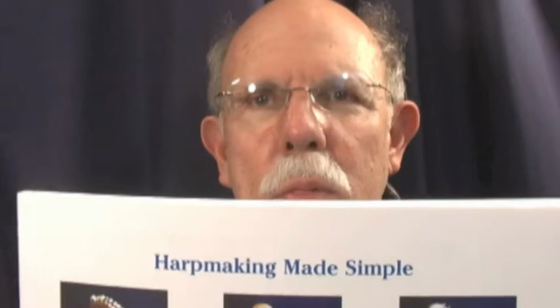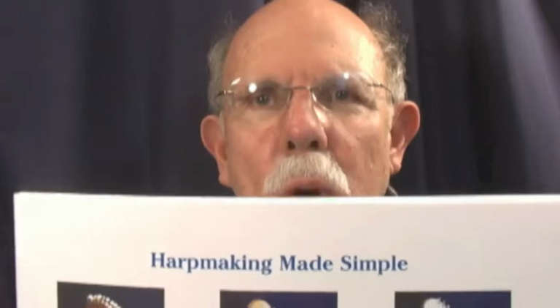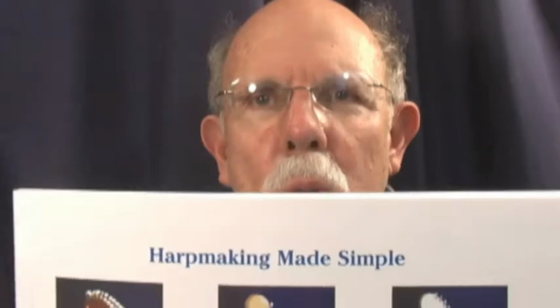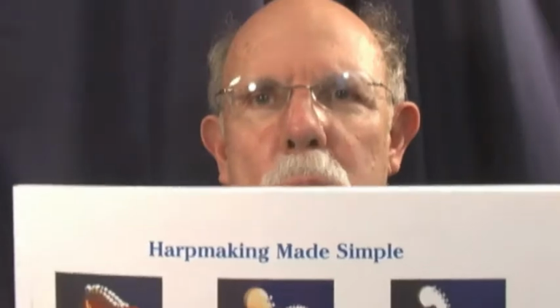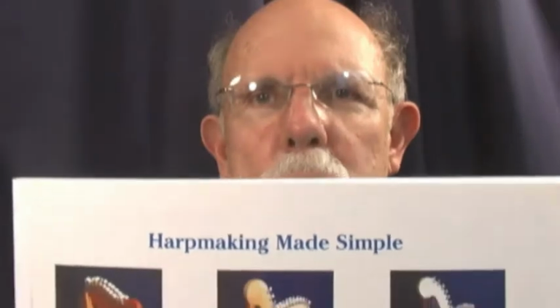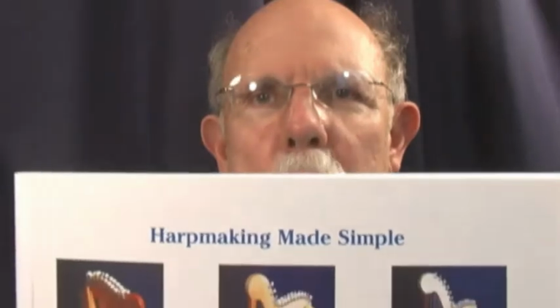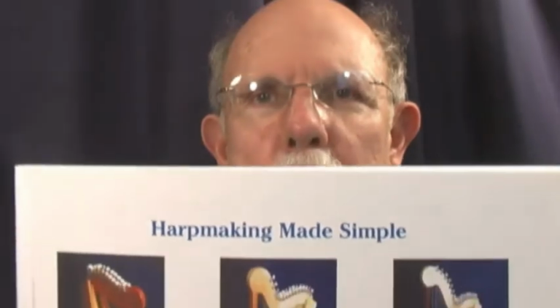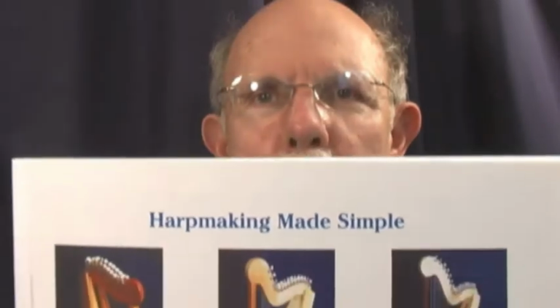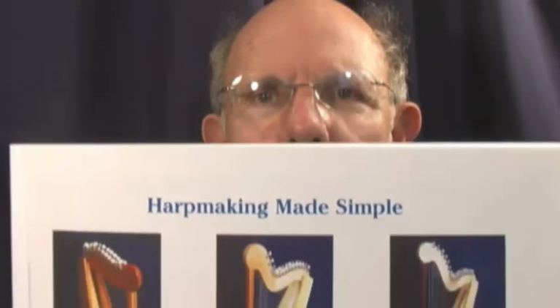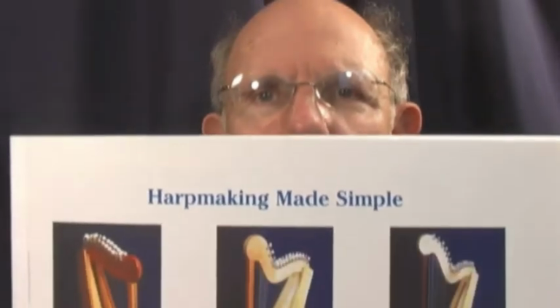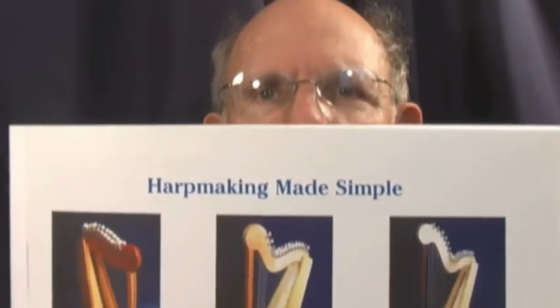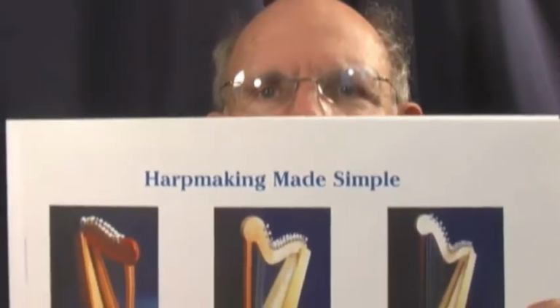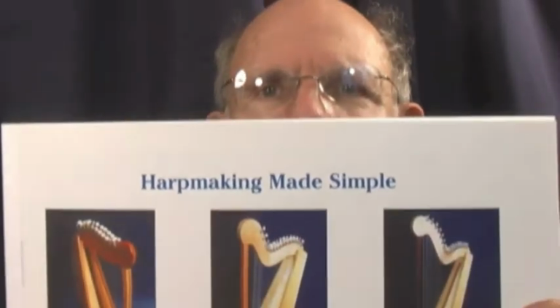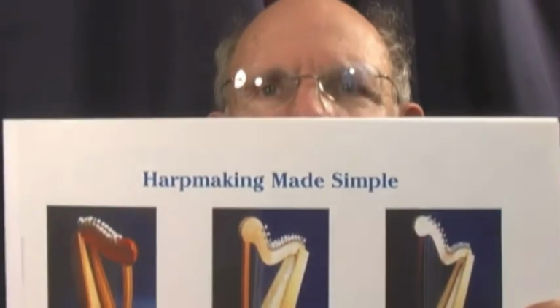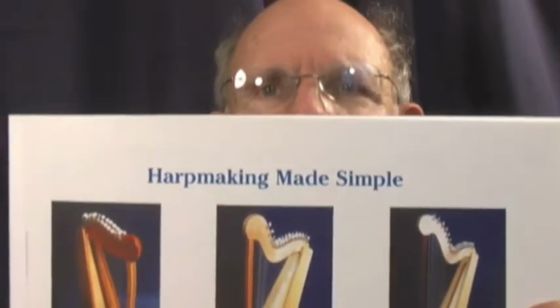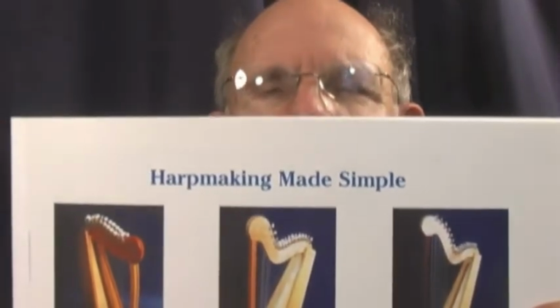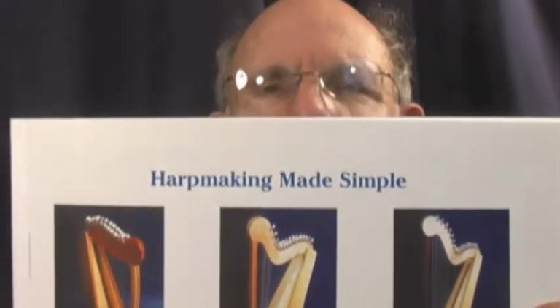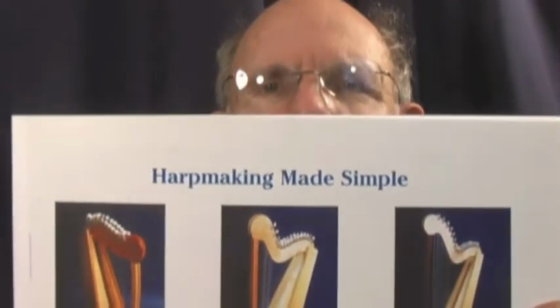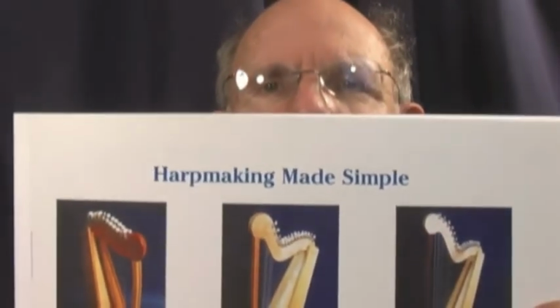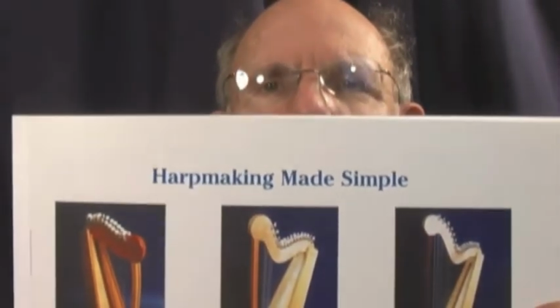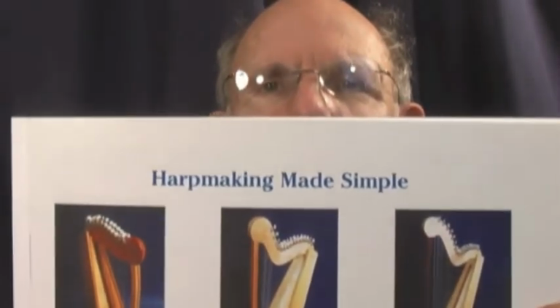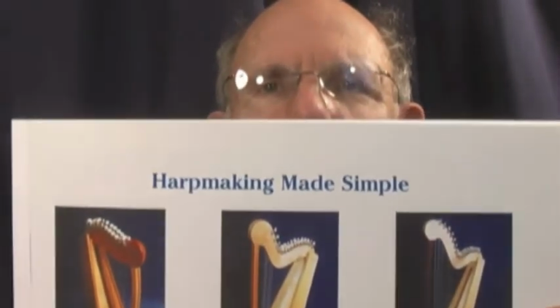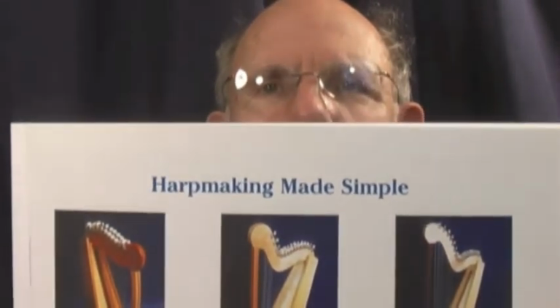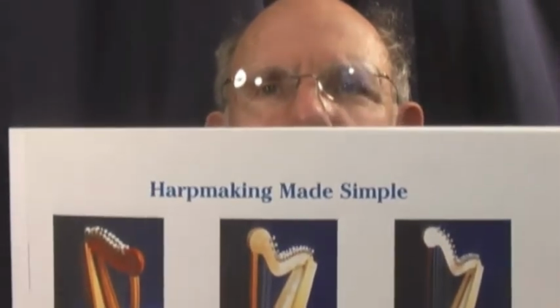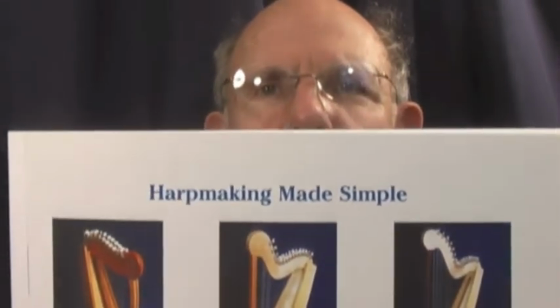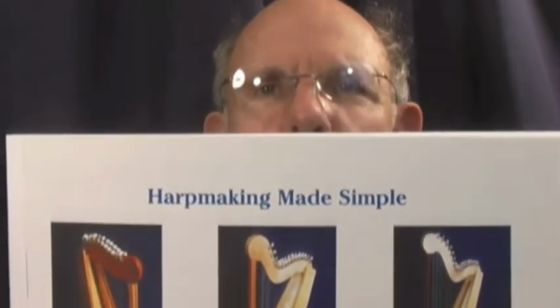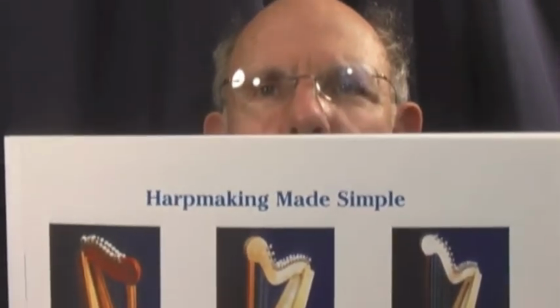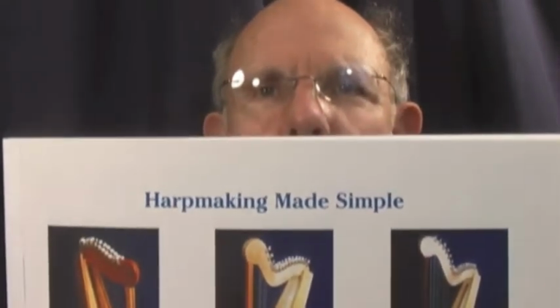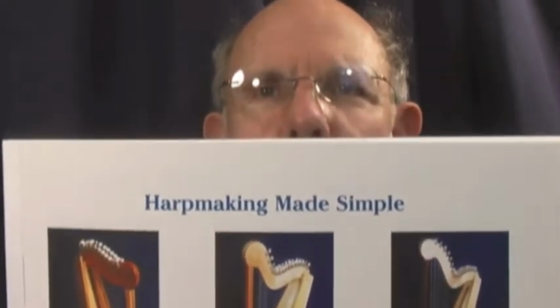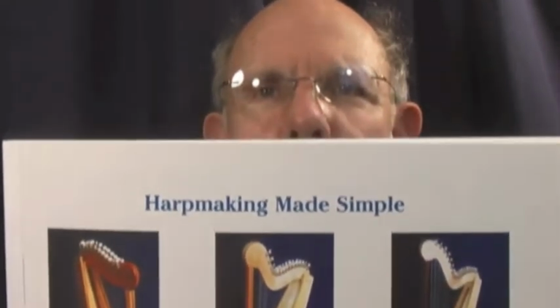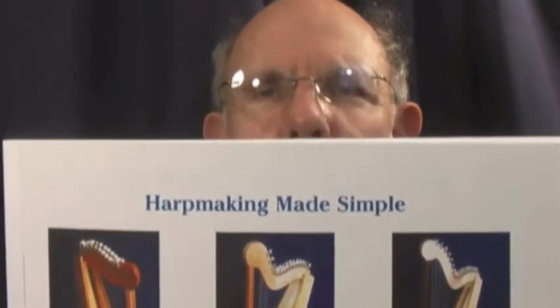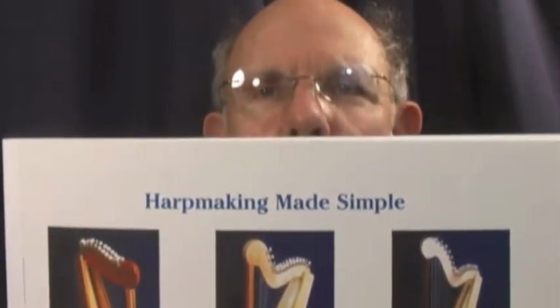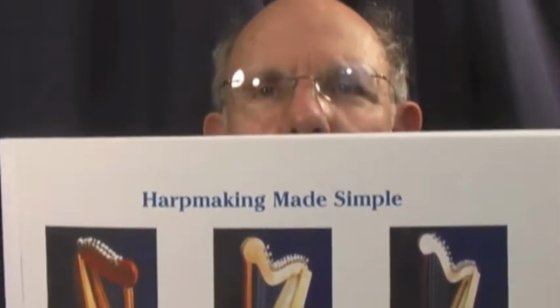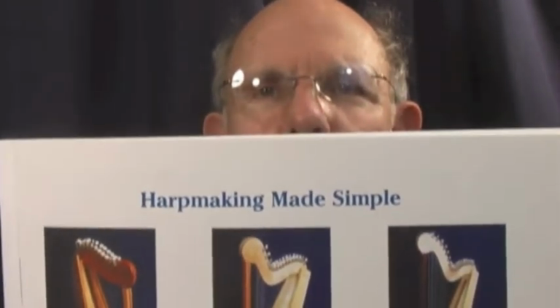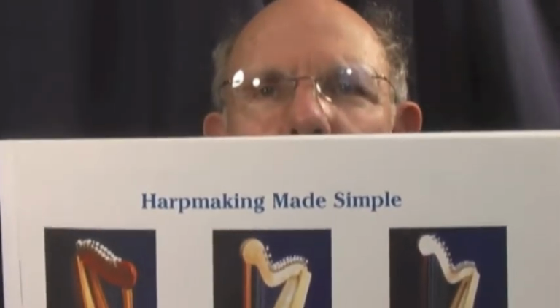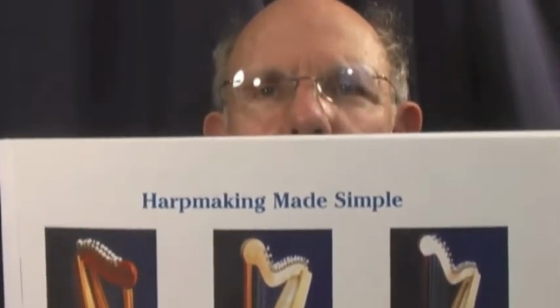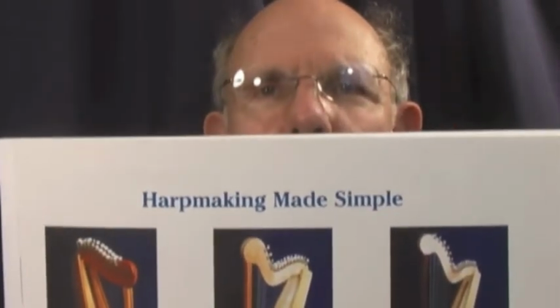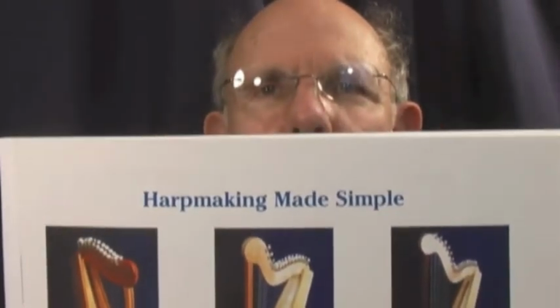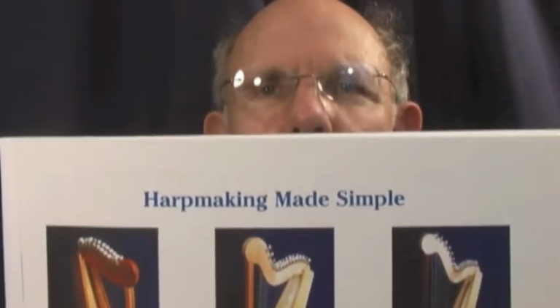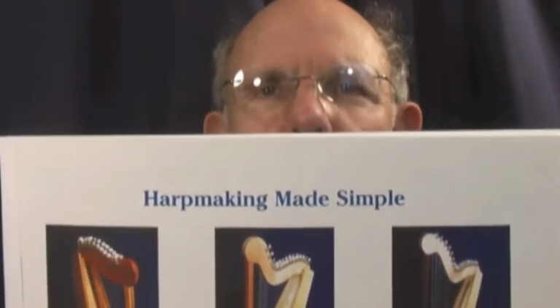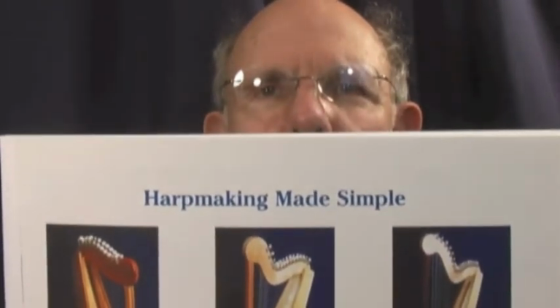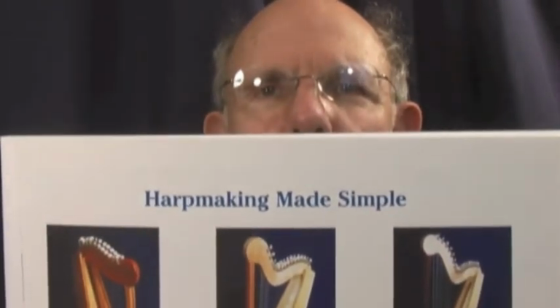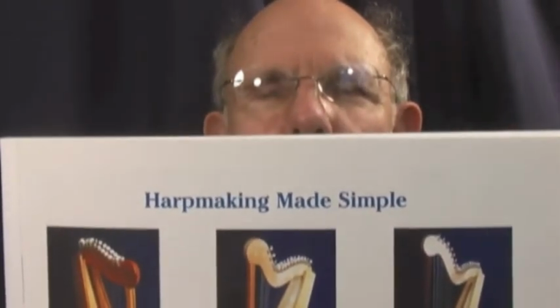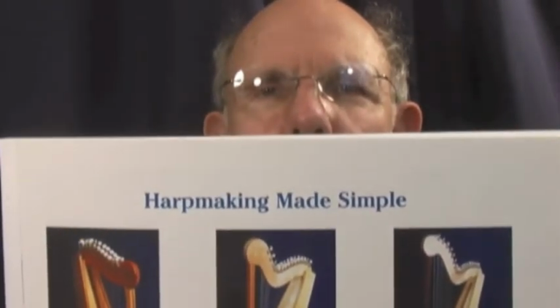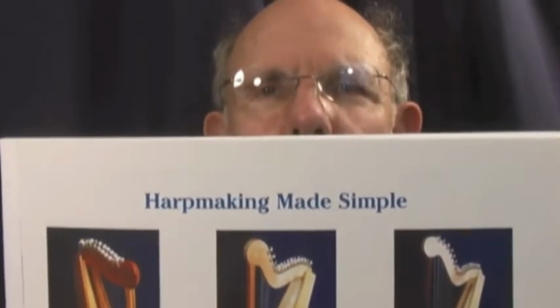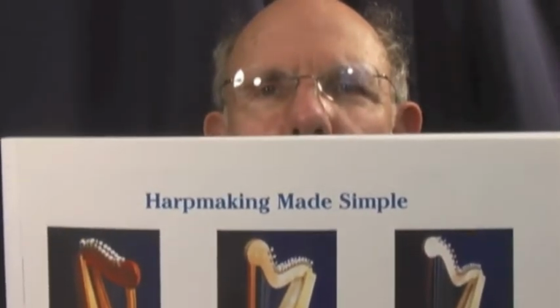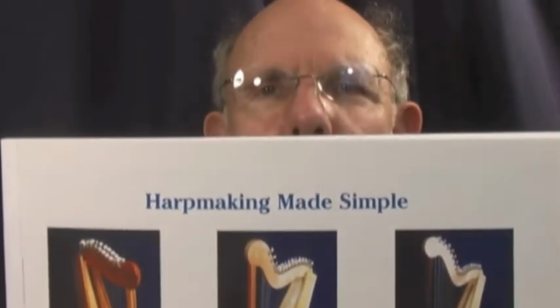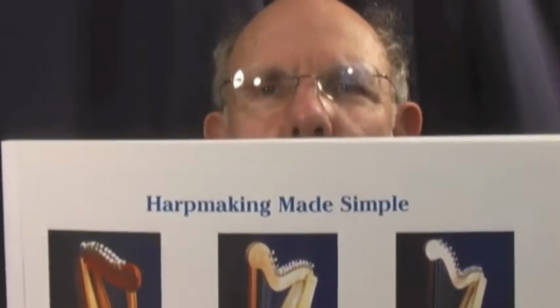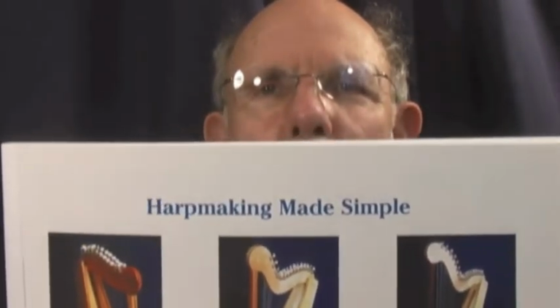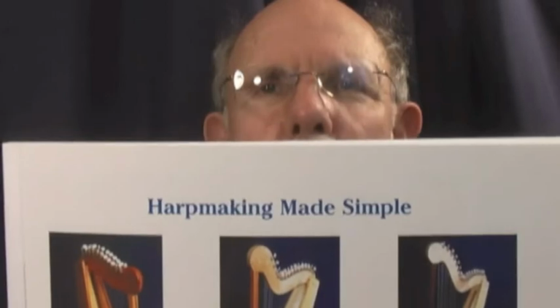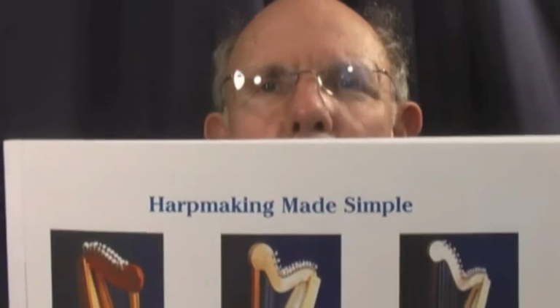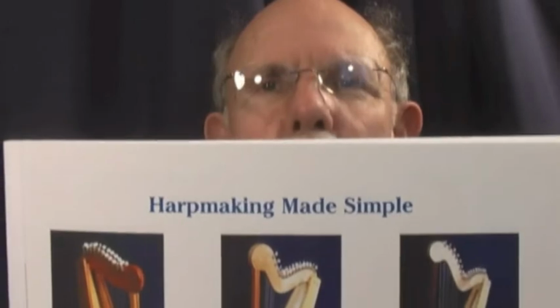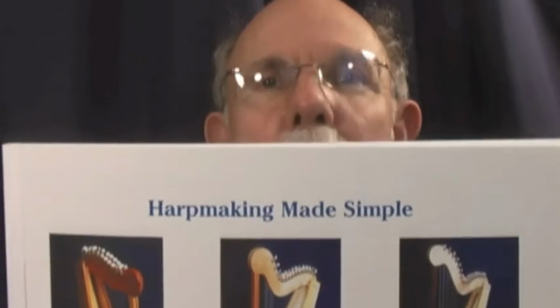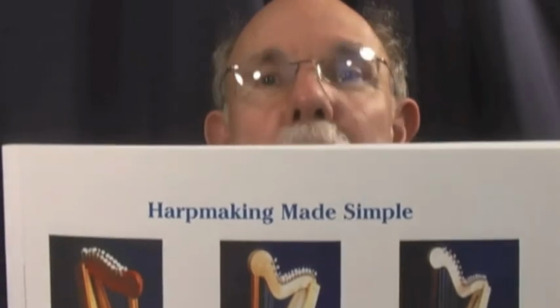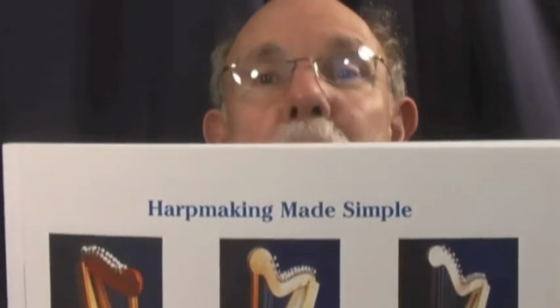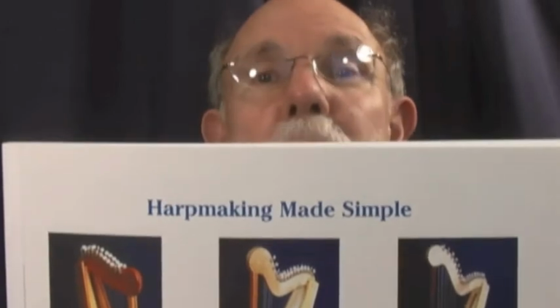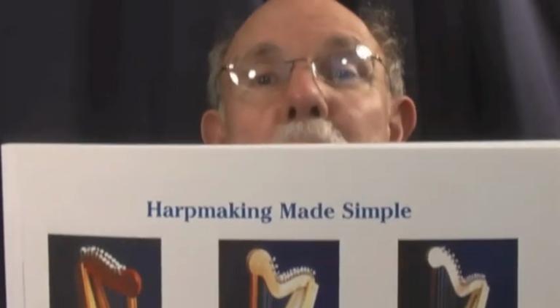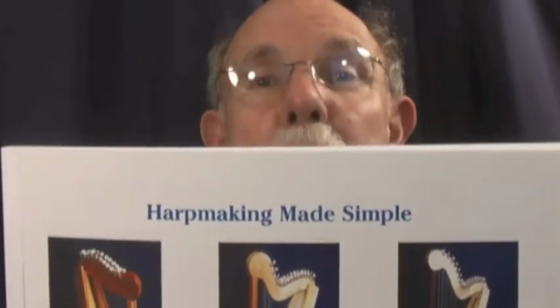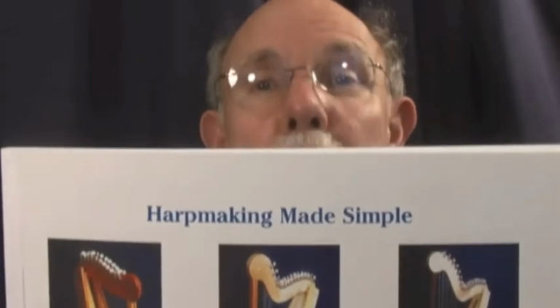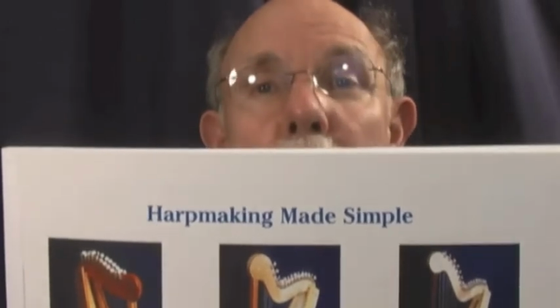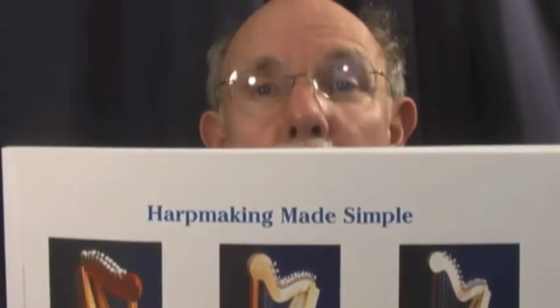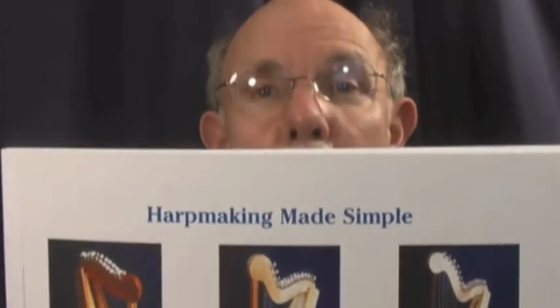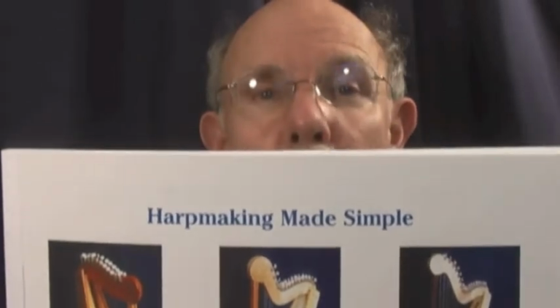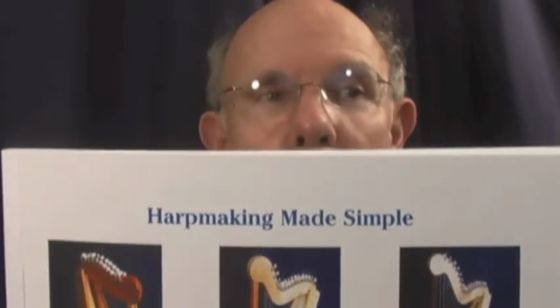The harp was made with this book. It has full-size plans and detailed instructions, and it's simpler than you think.